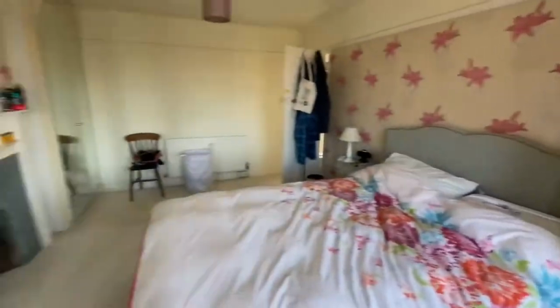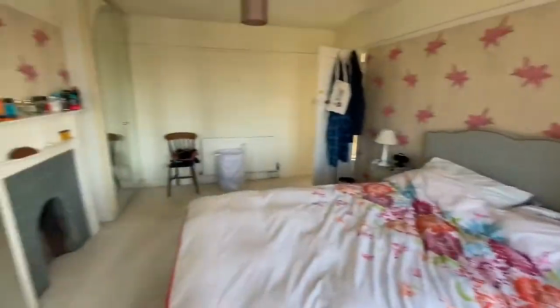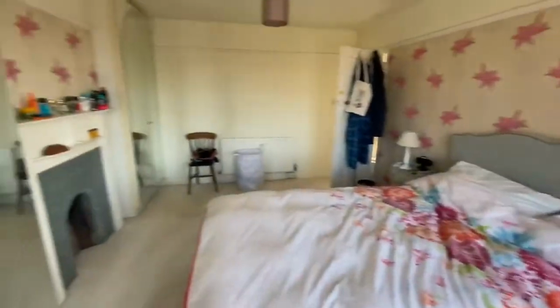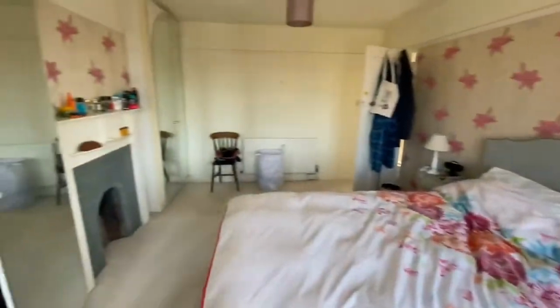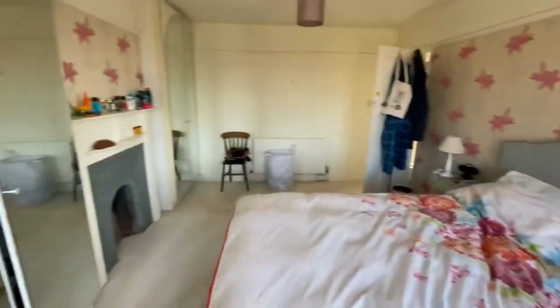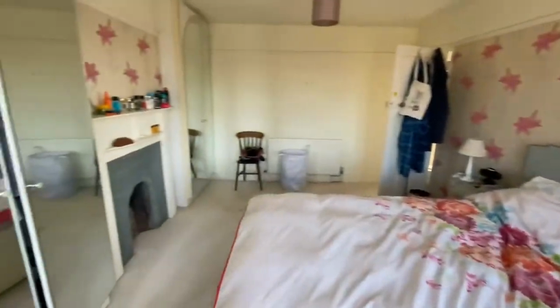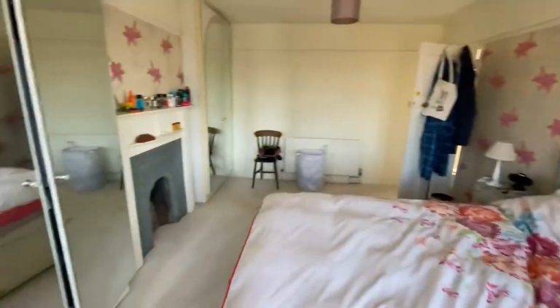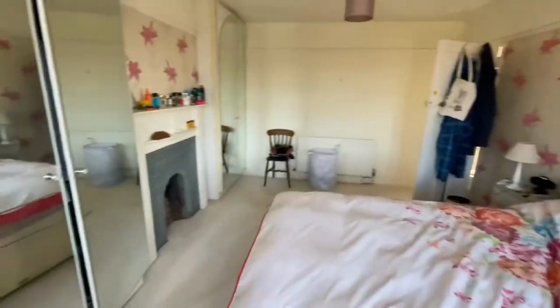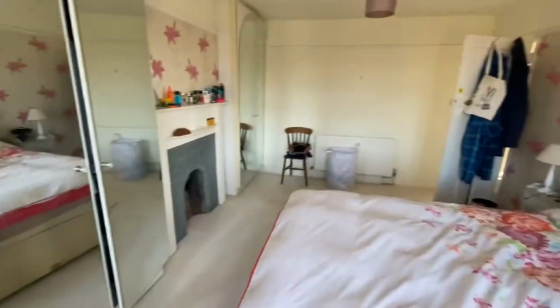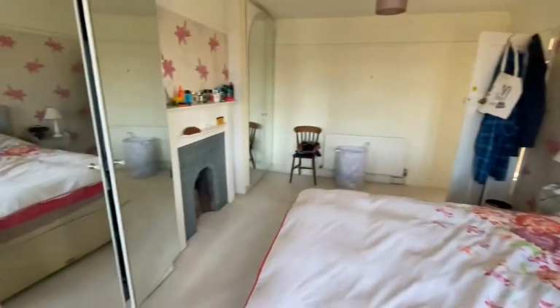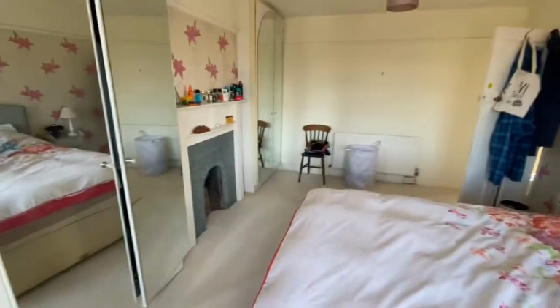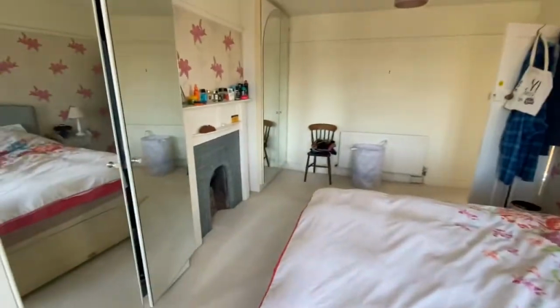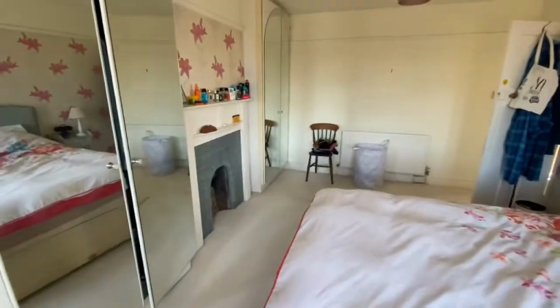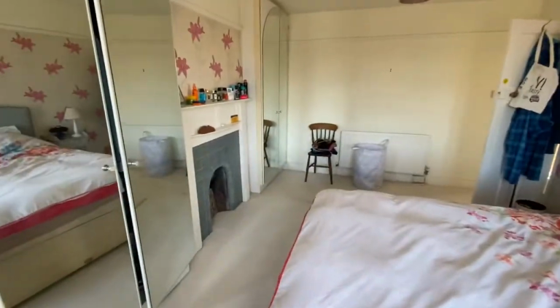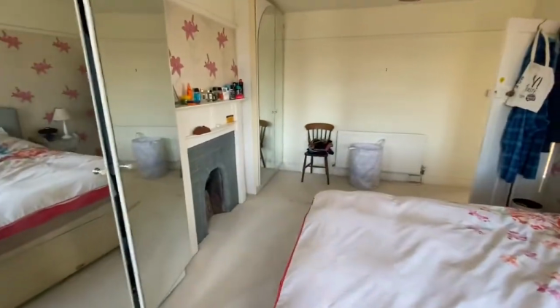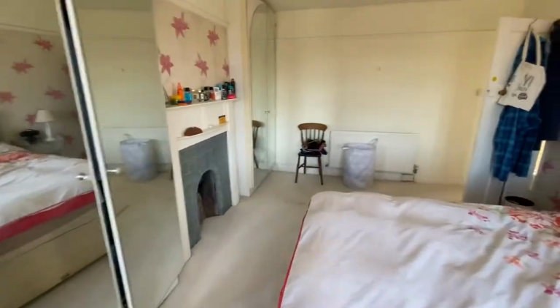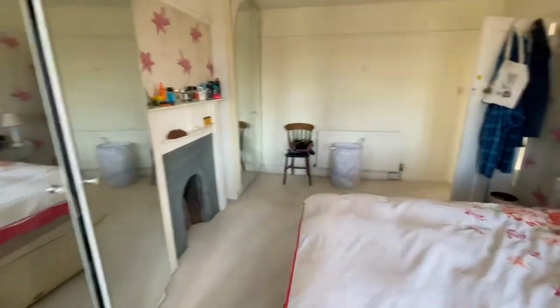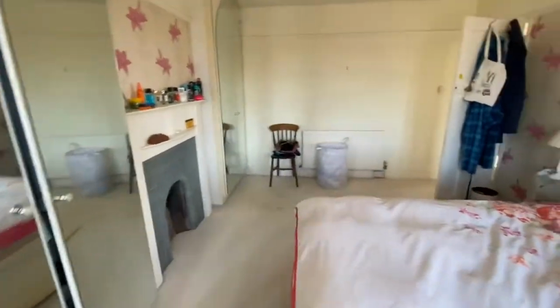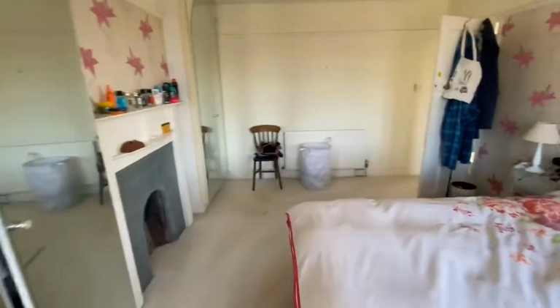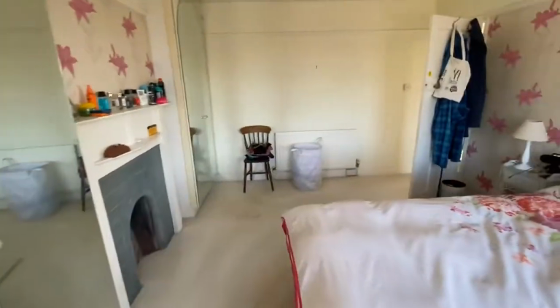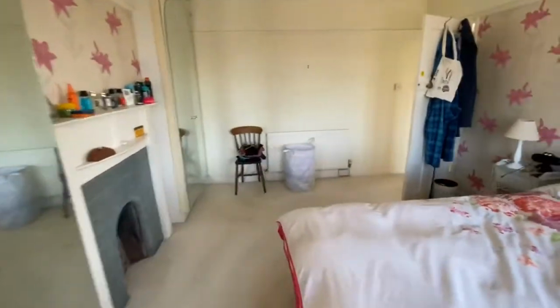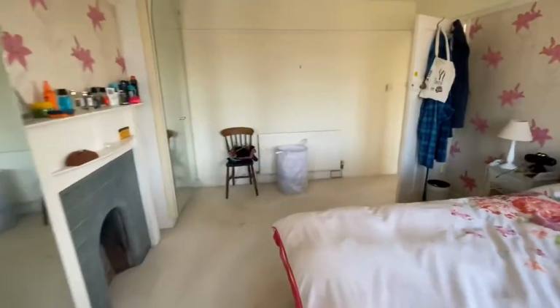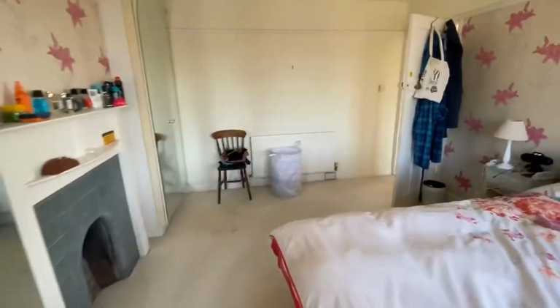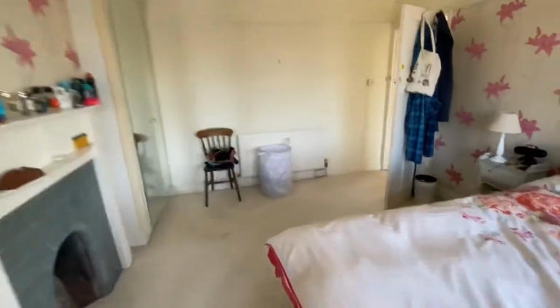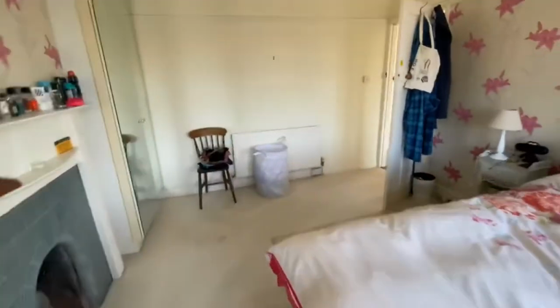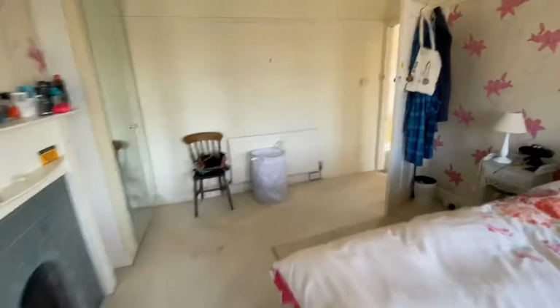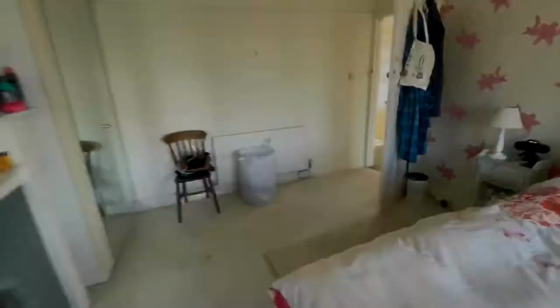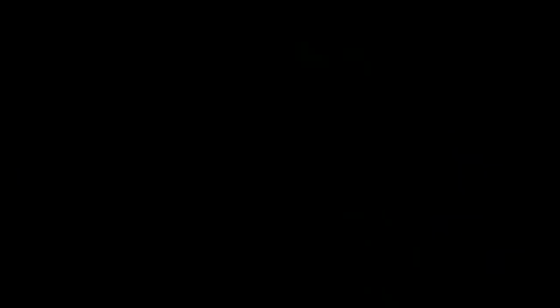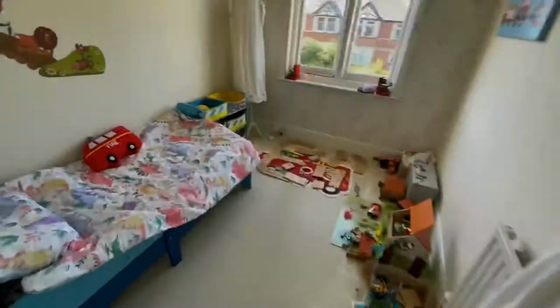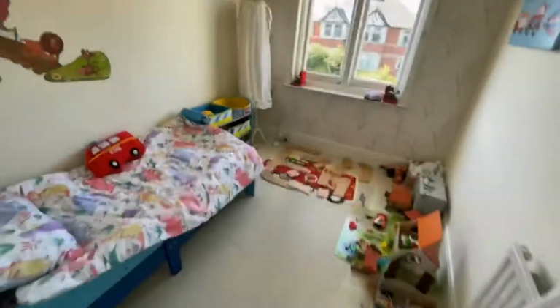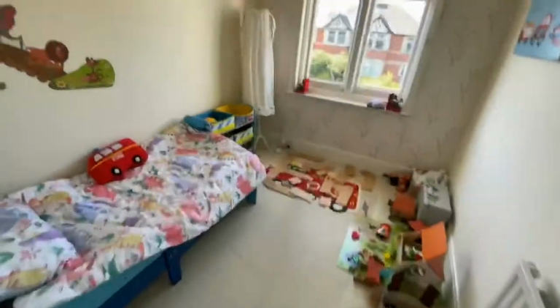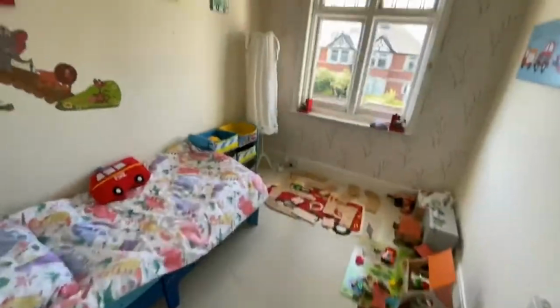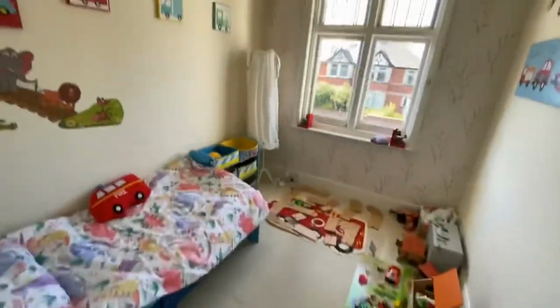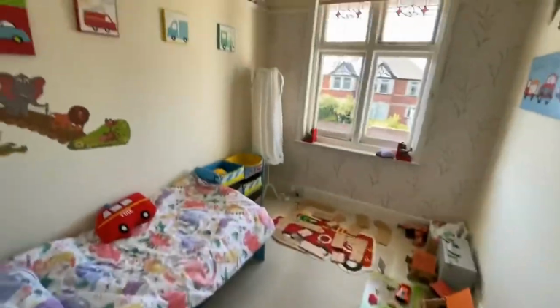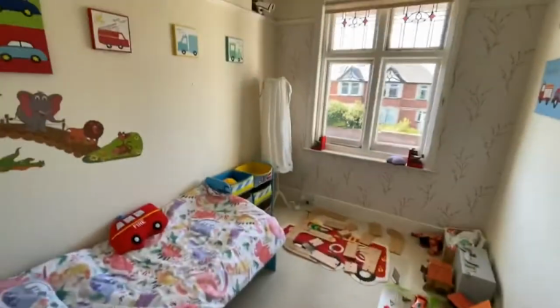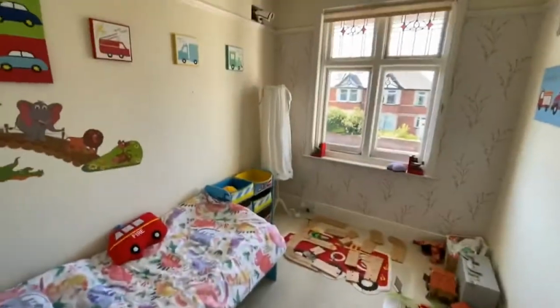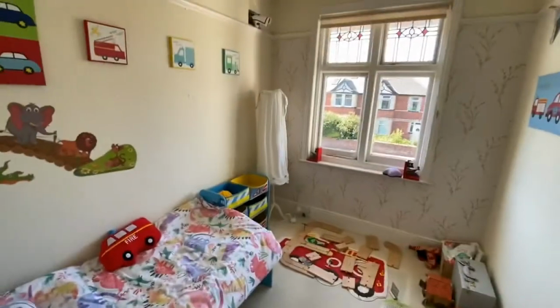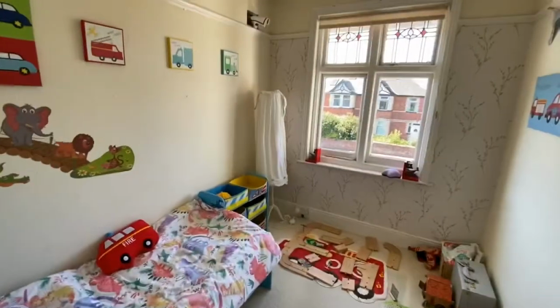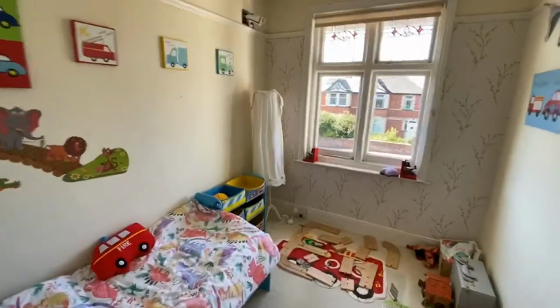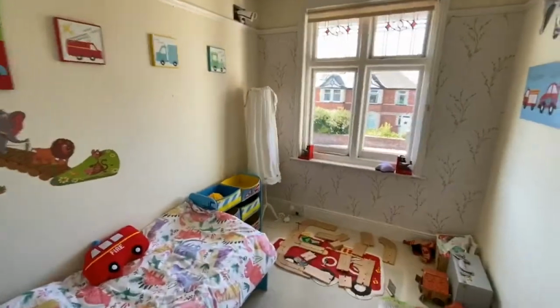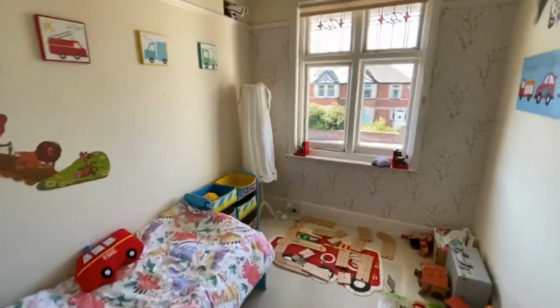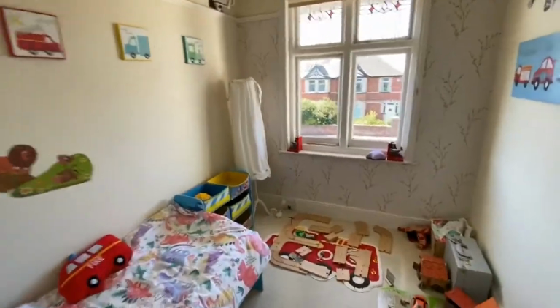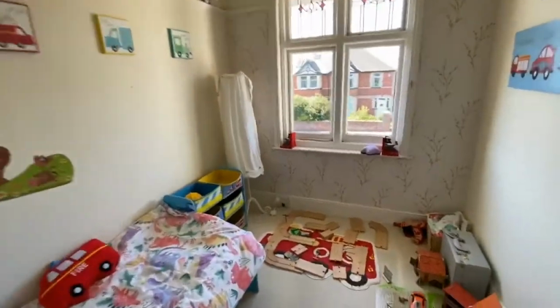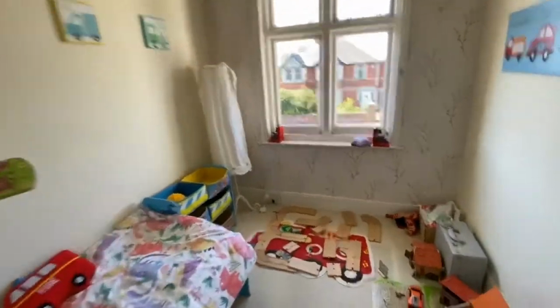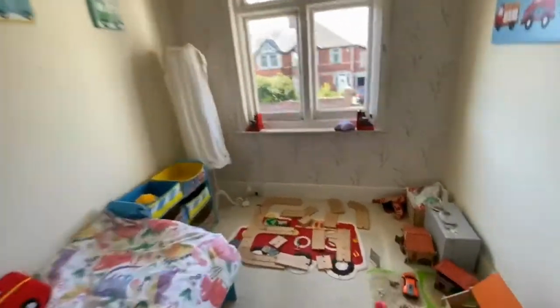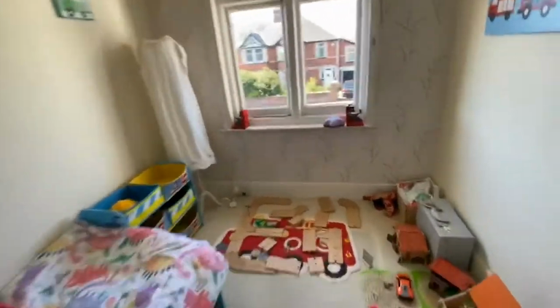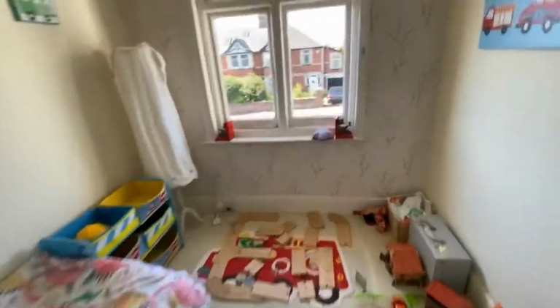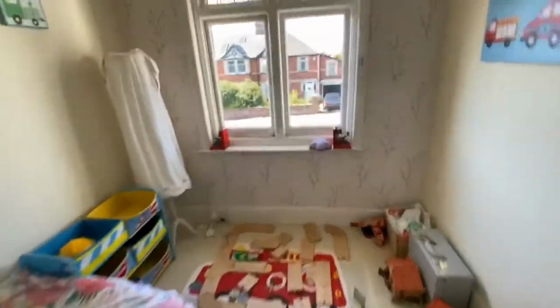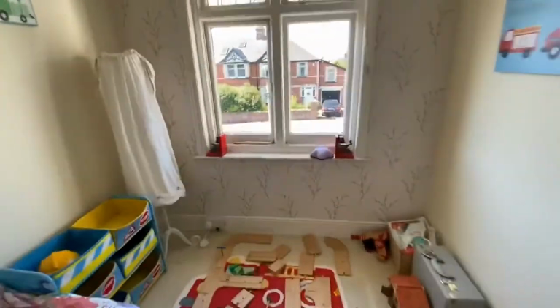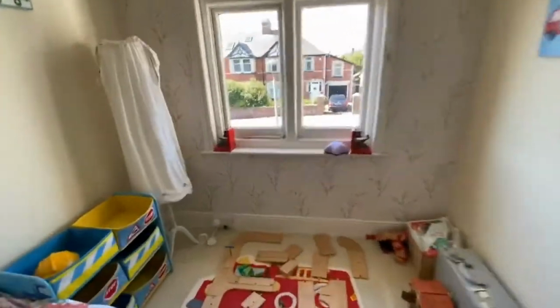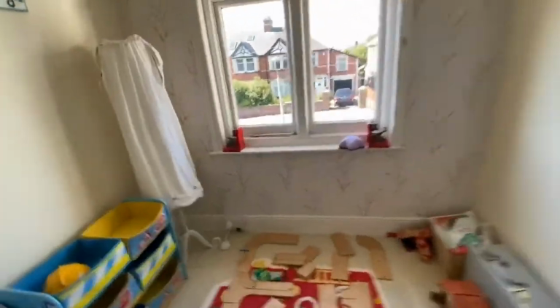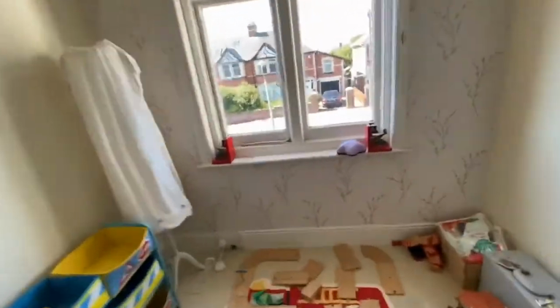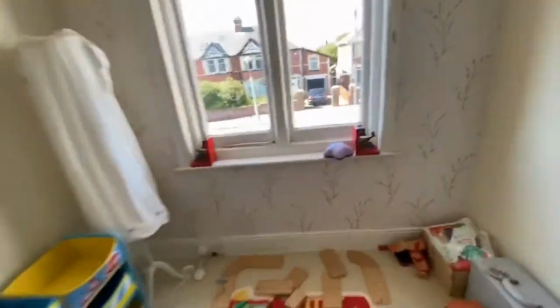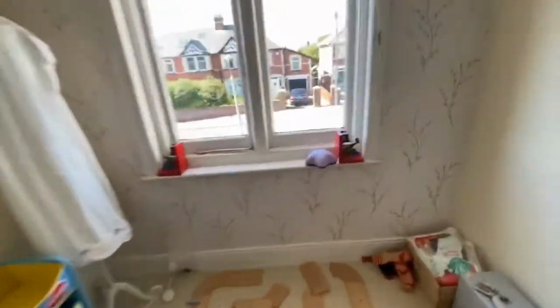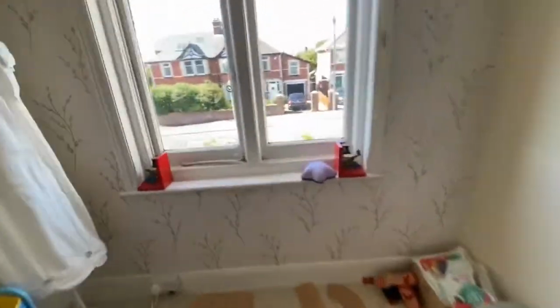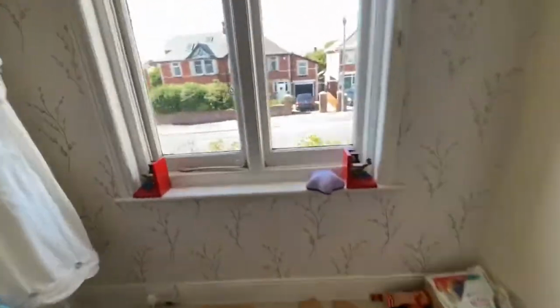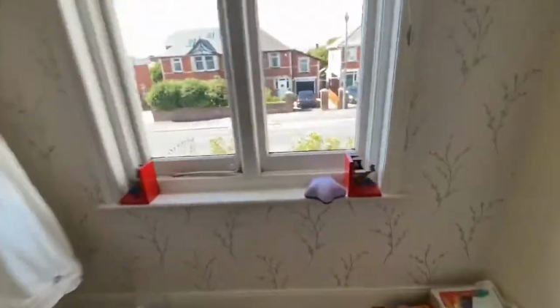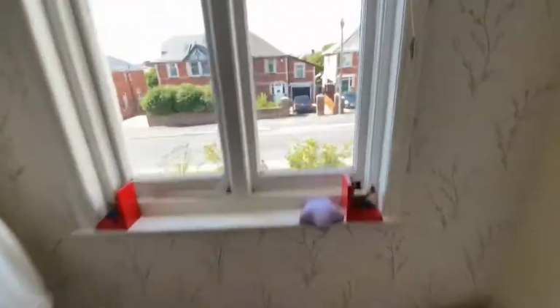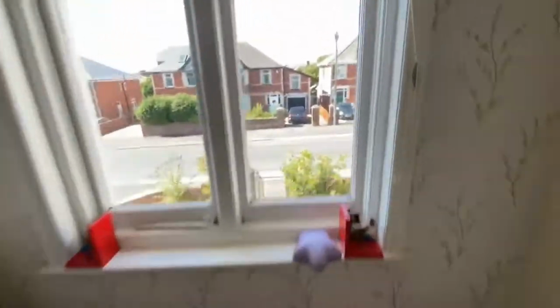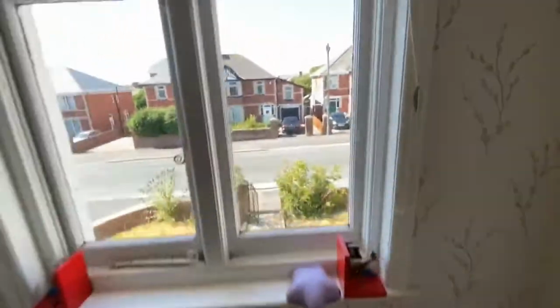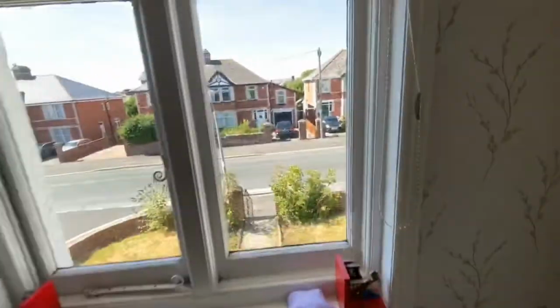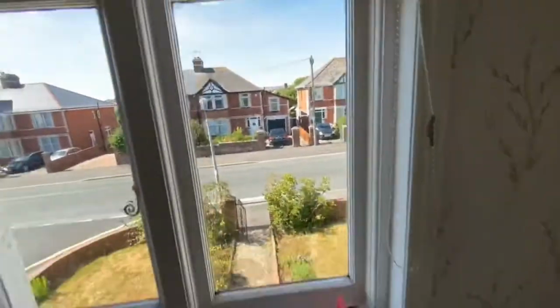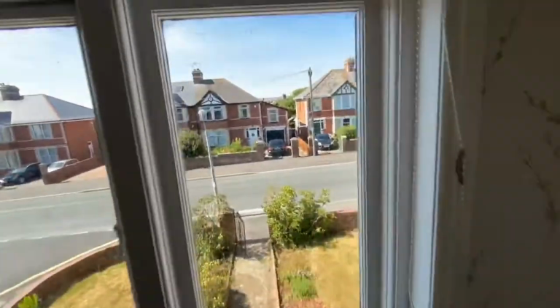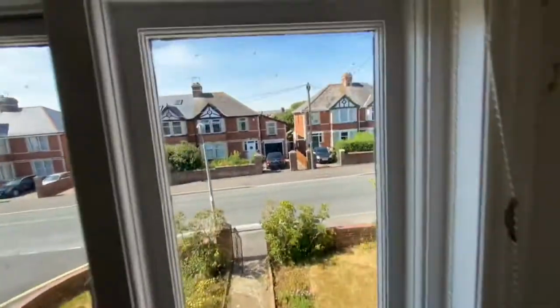Finally on this floor, you have the third bedroom, again with a window looking out over the front.